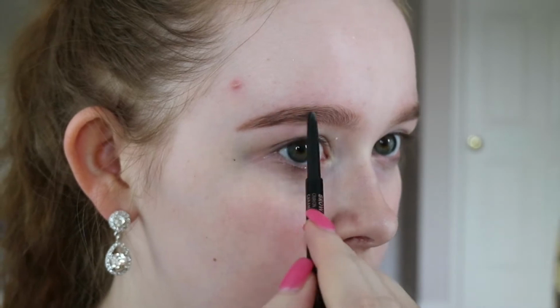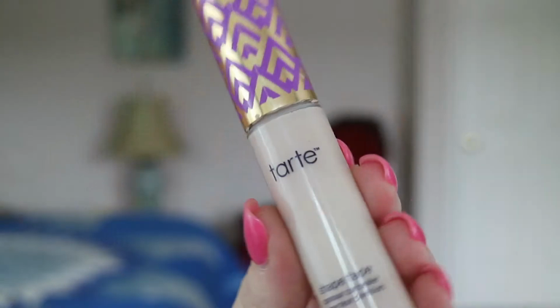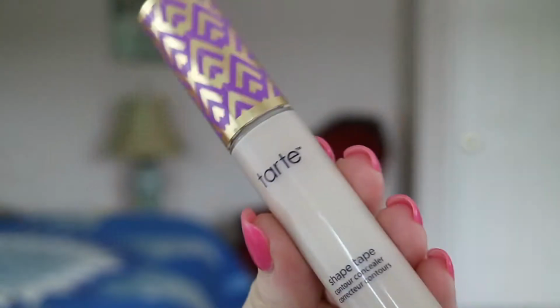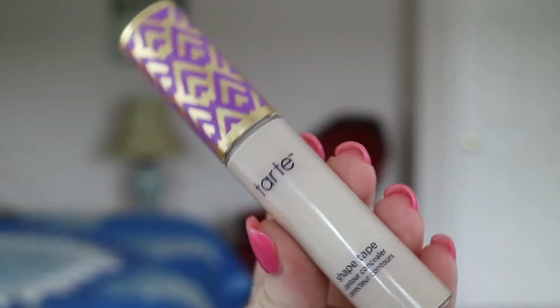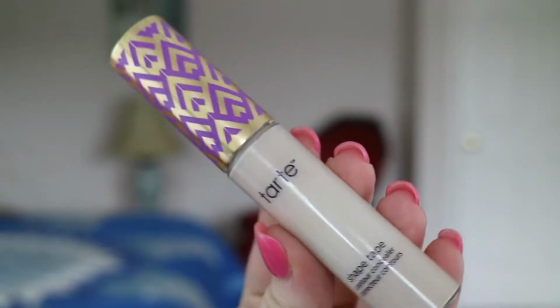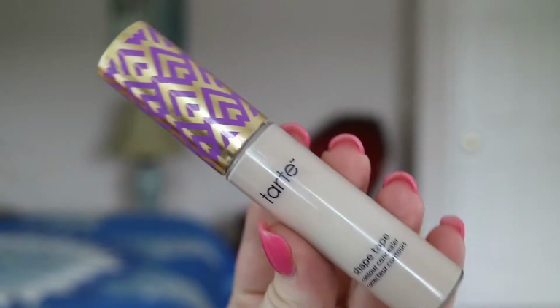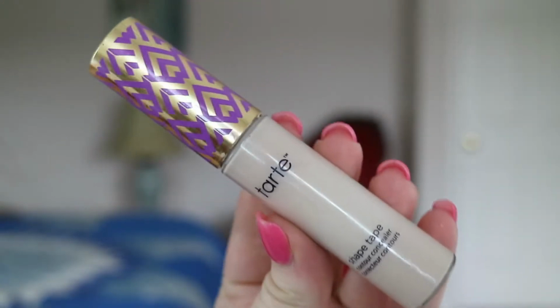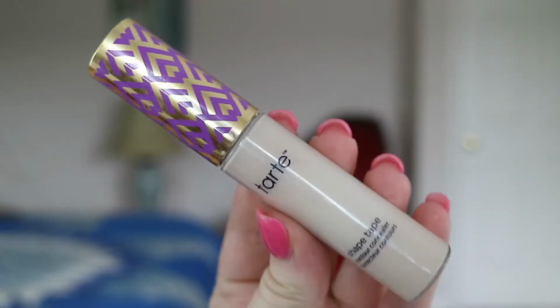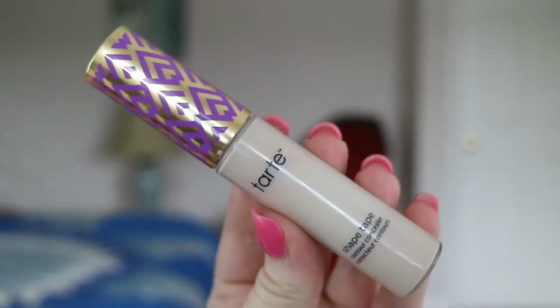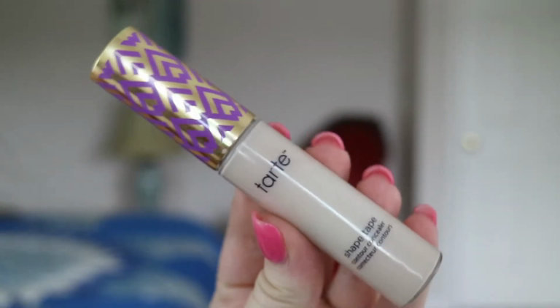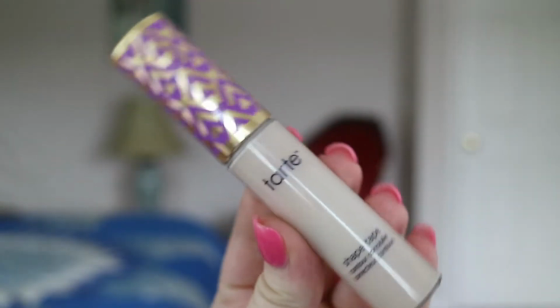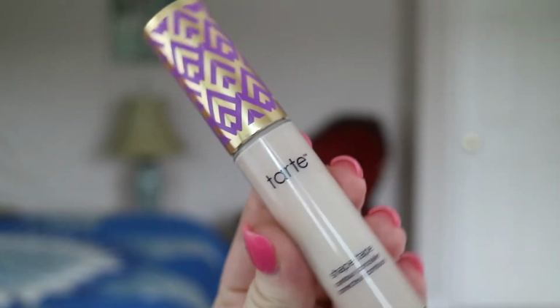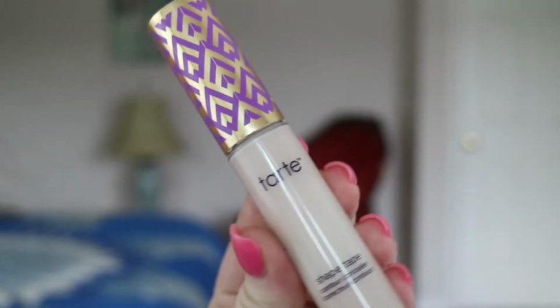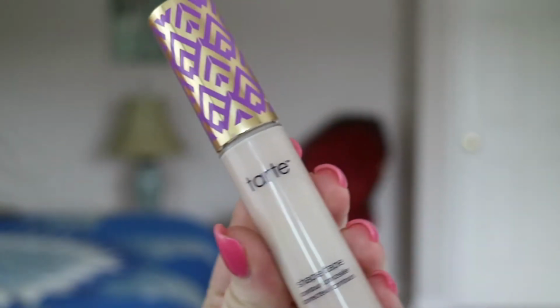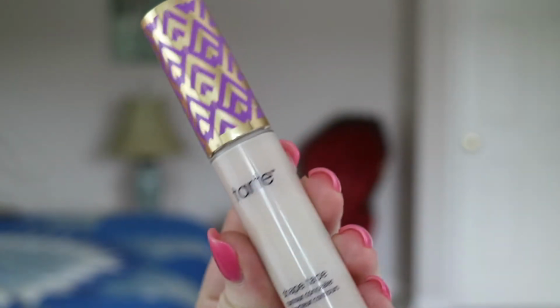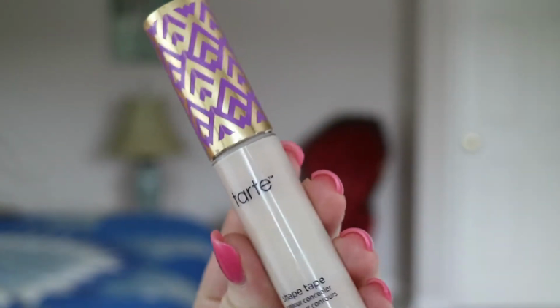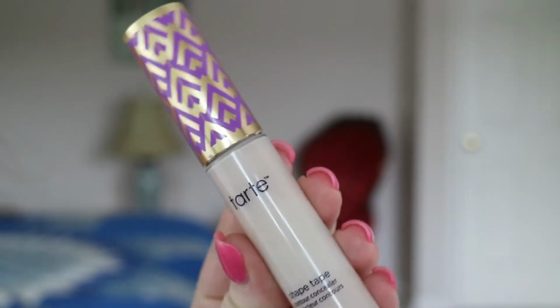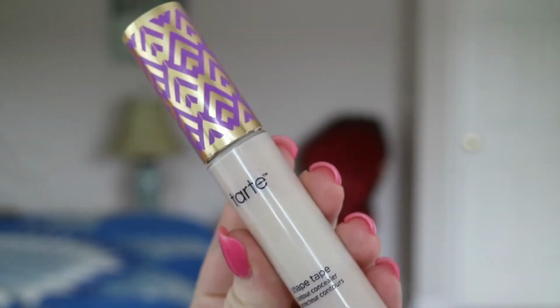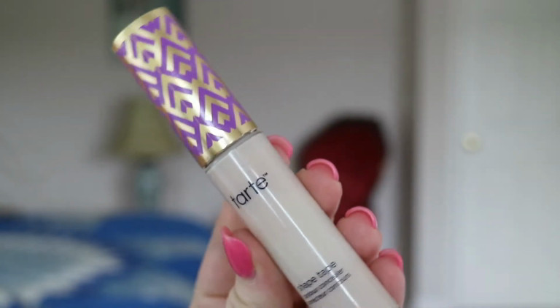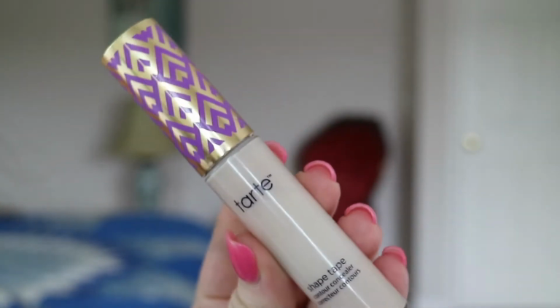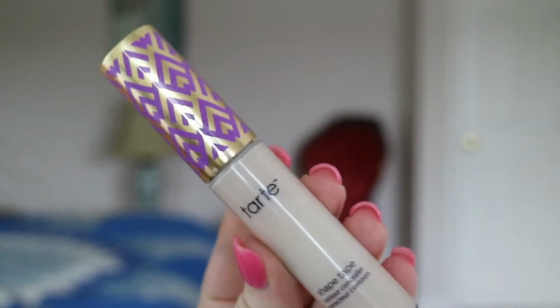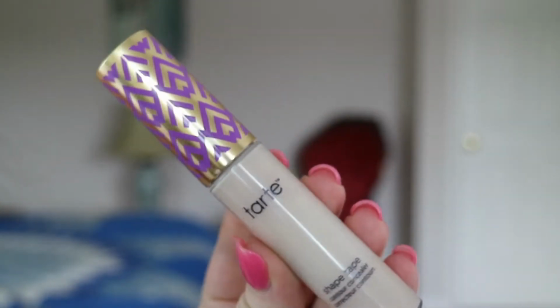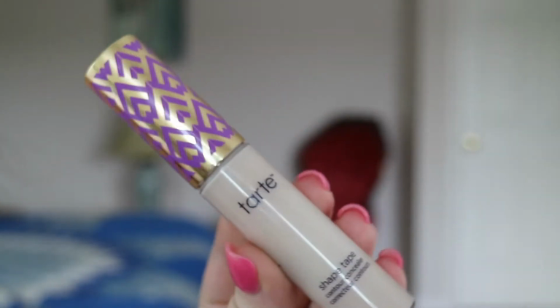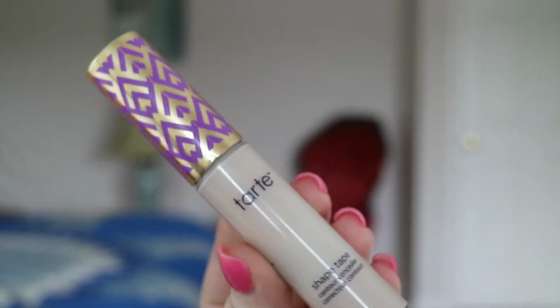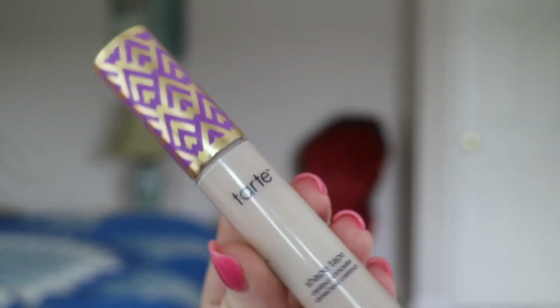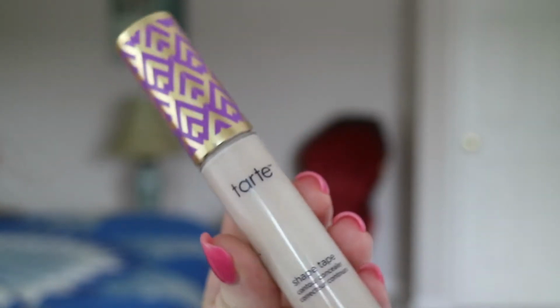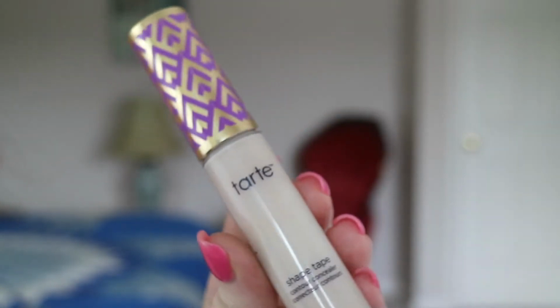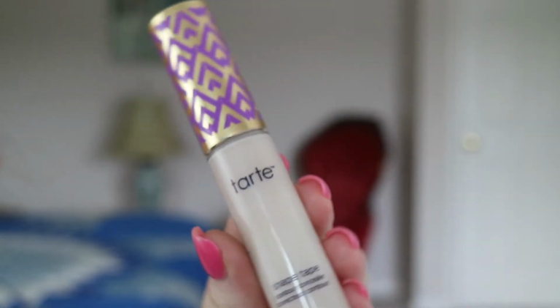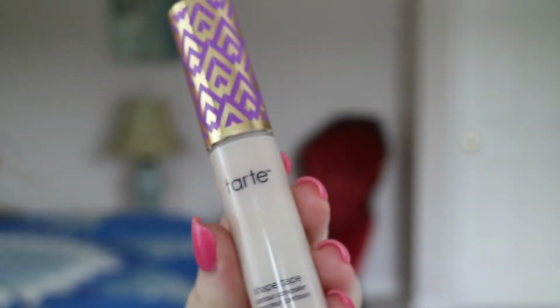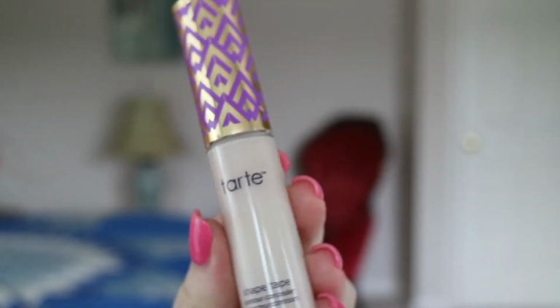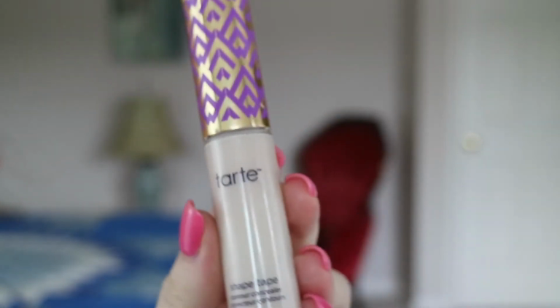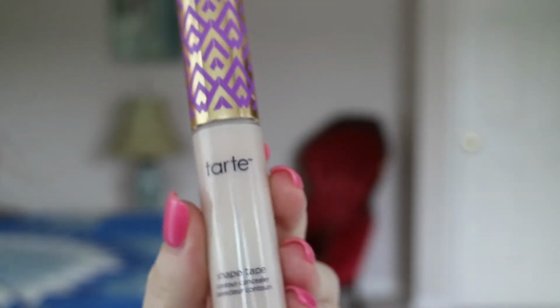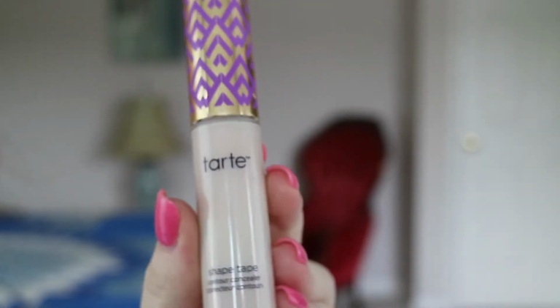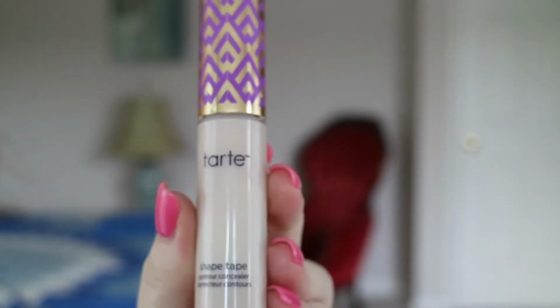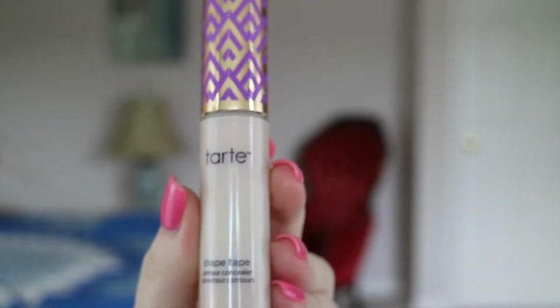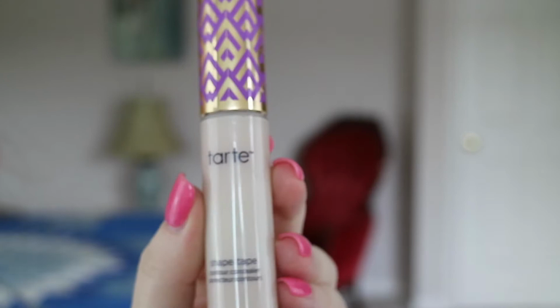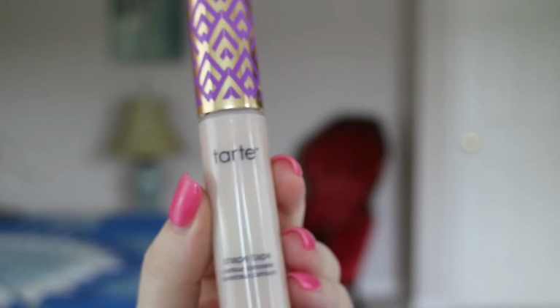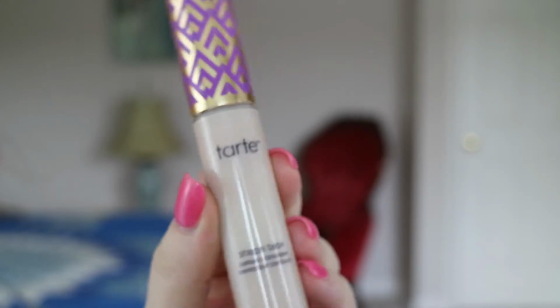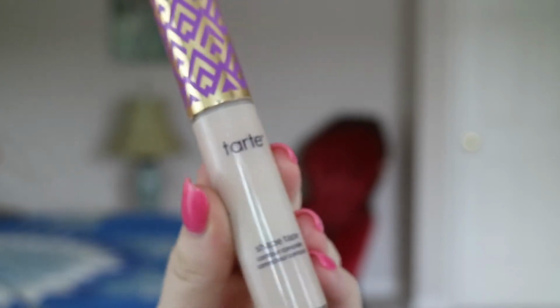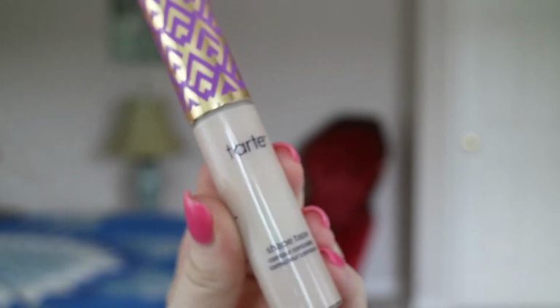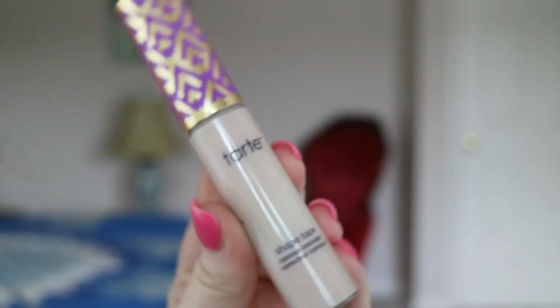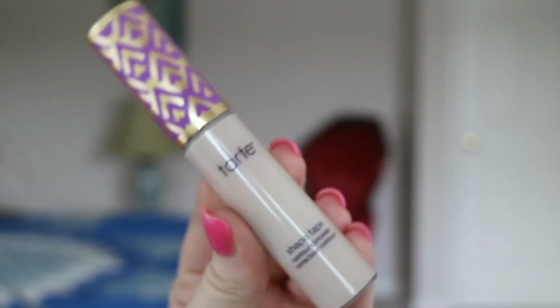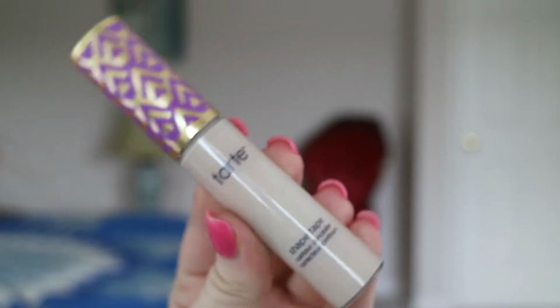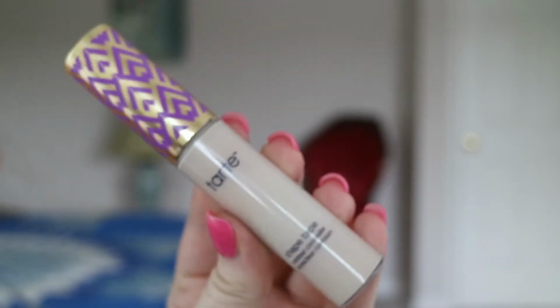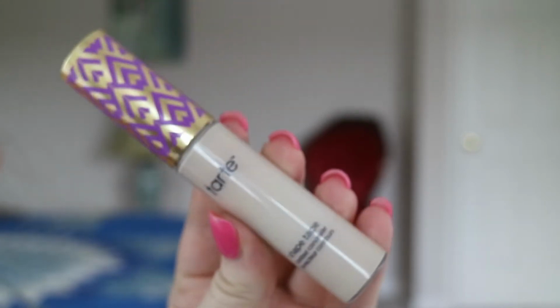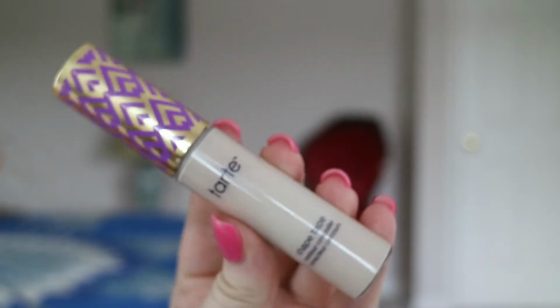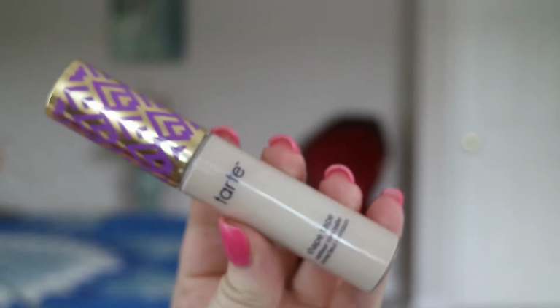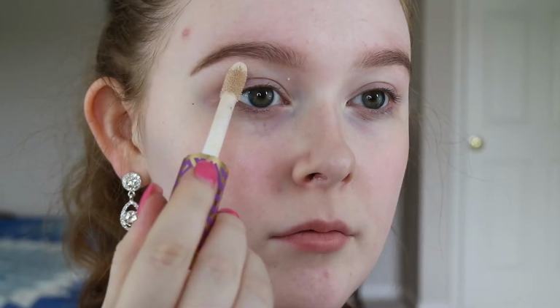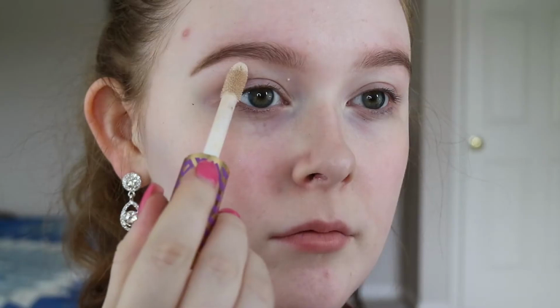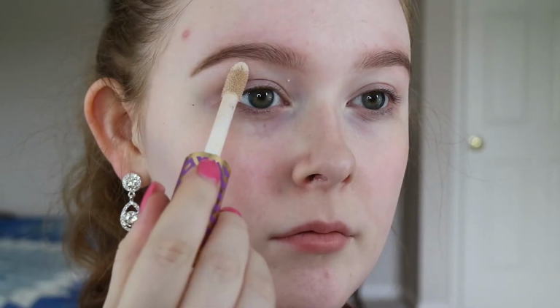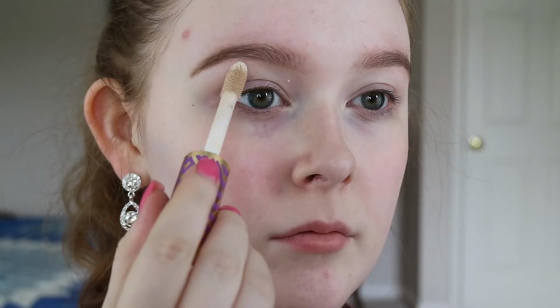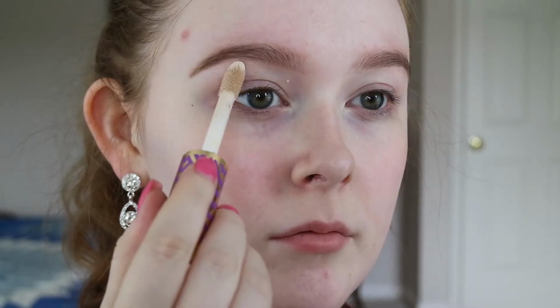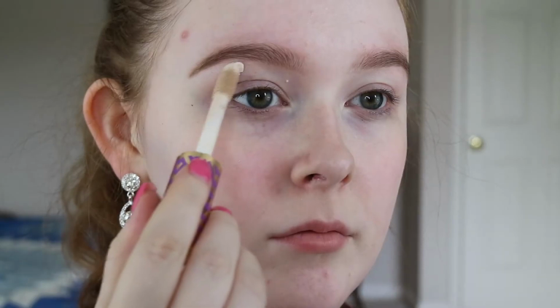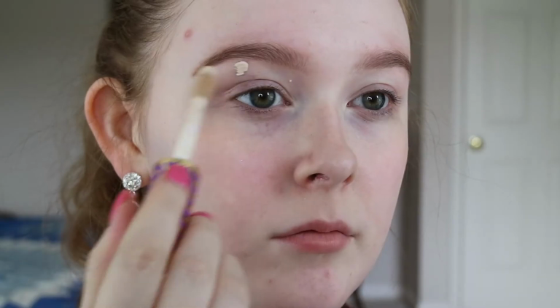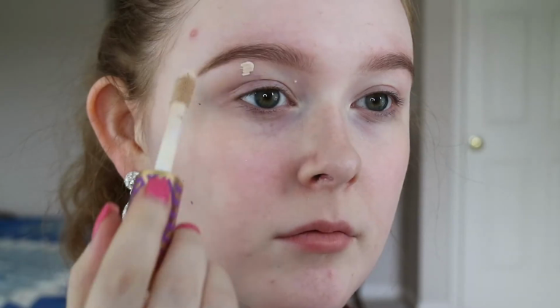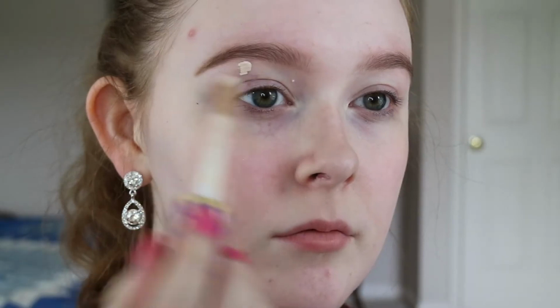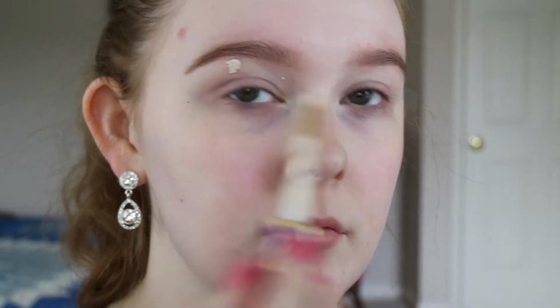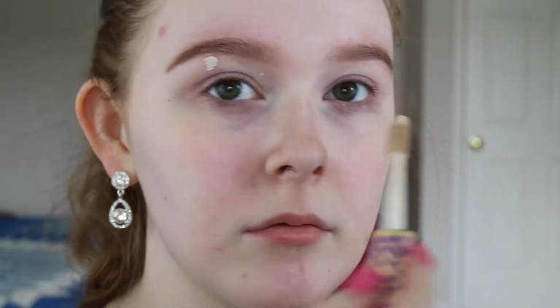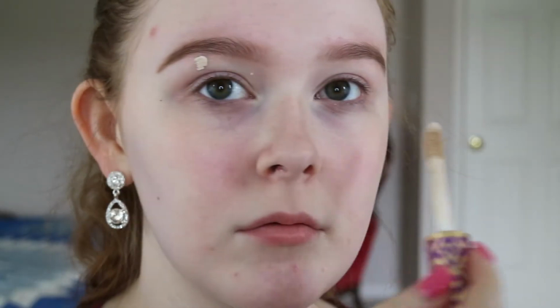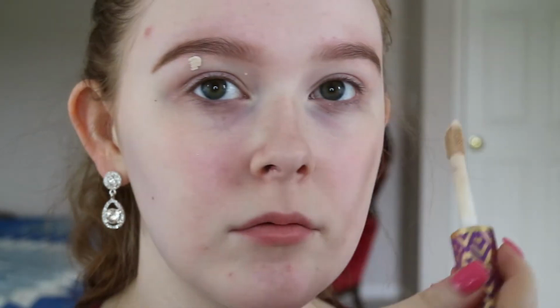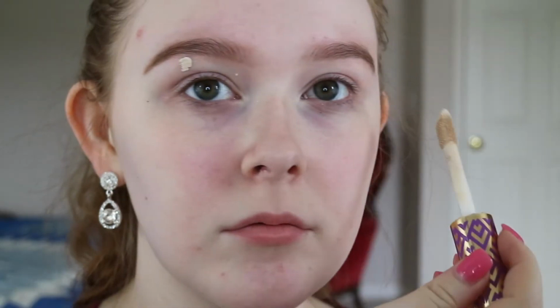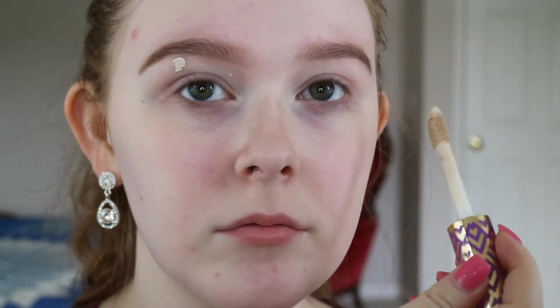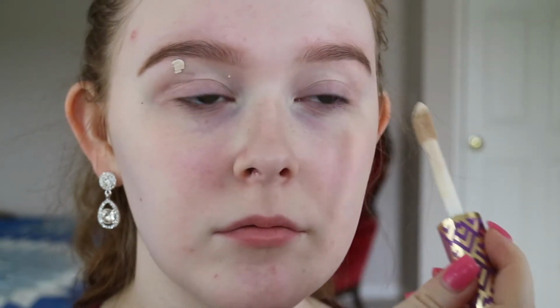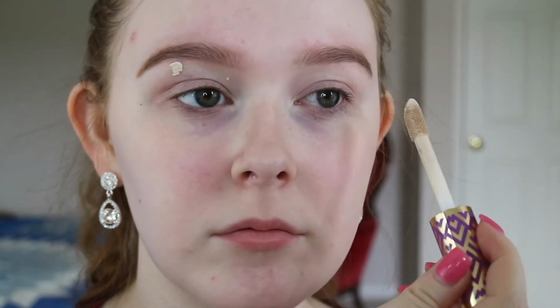Then using Tarte Shape Tape, I'm going to dot that underneath my brows and use a Sigma E20 to help clean them up a little bit.